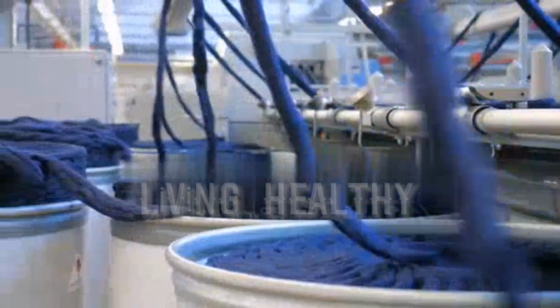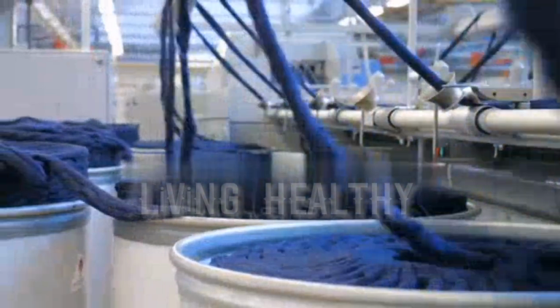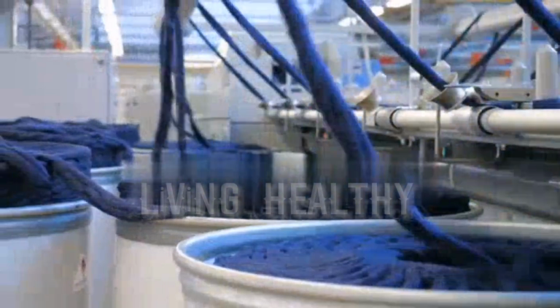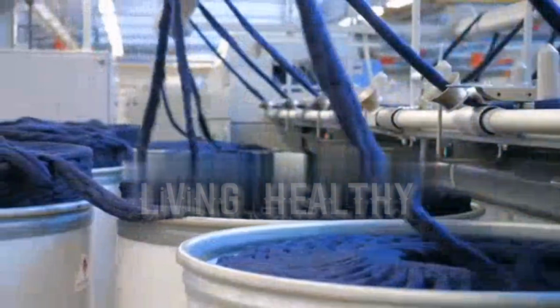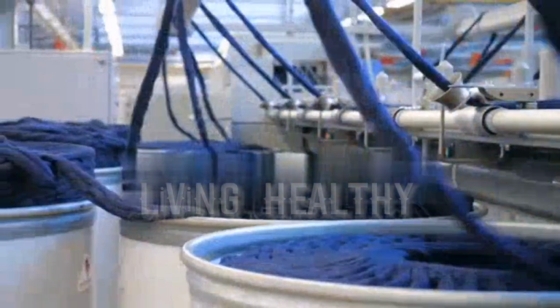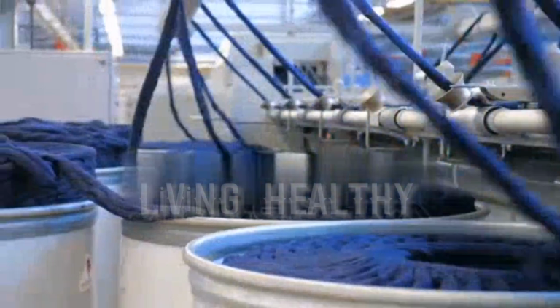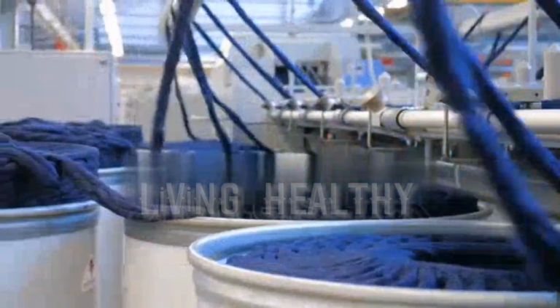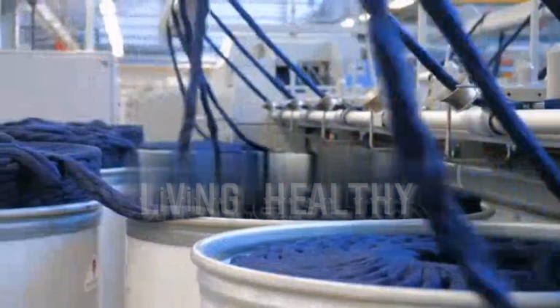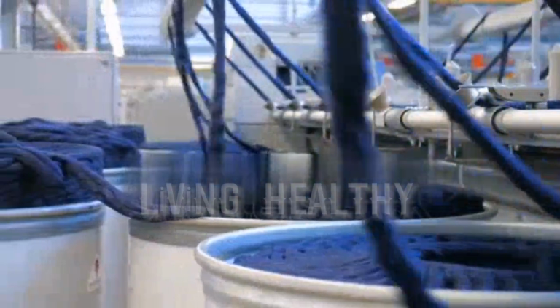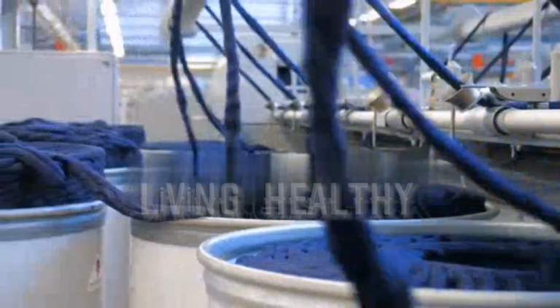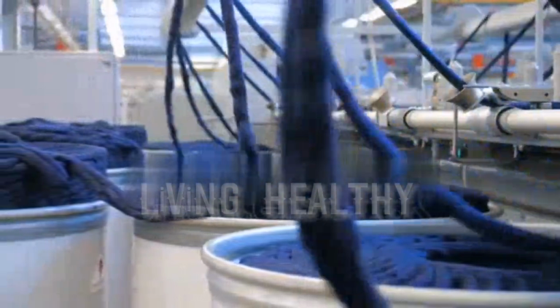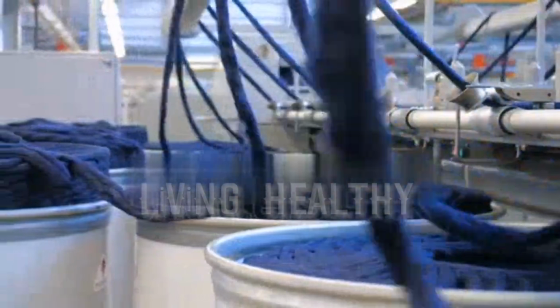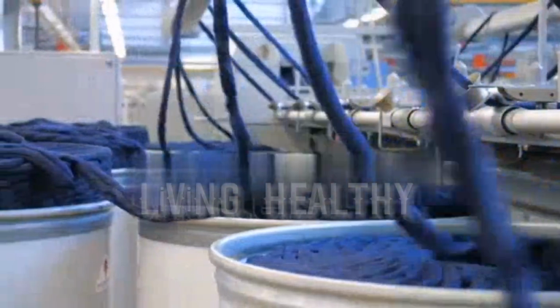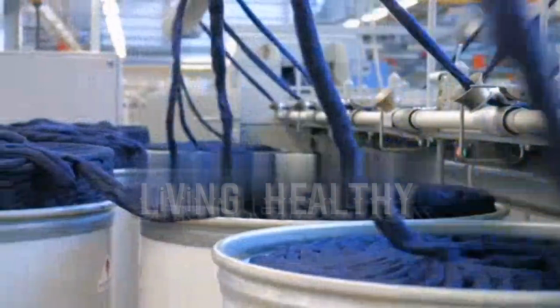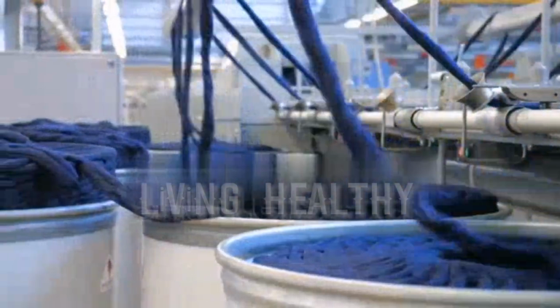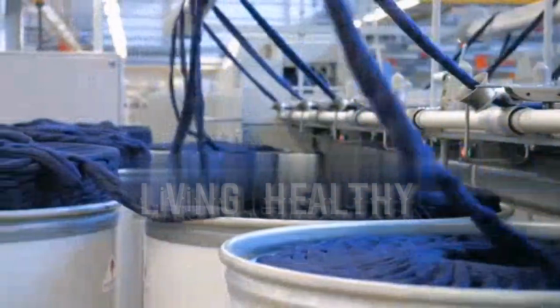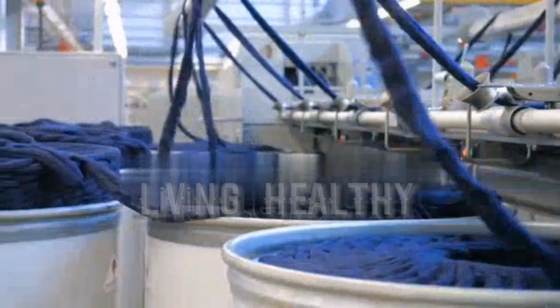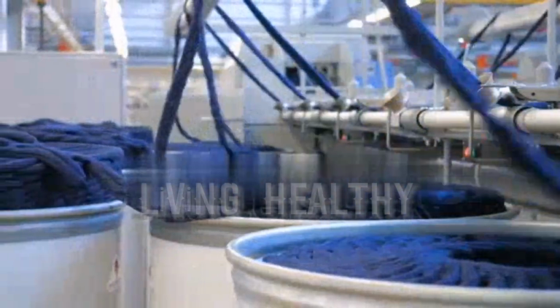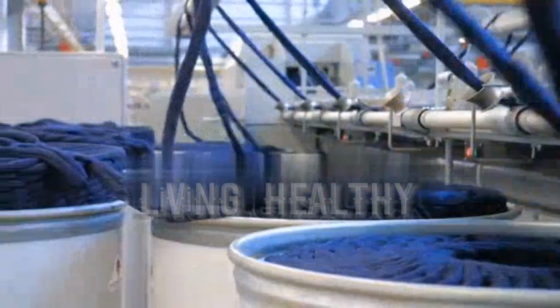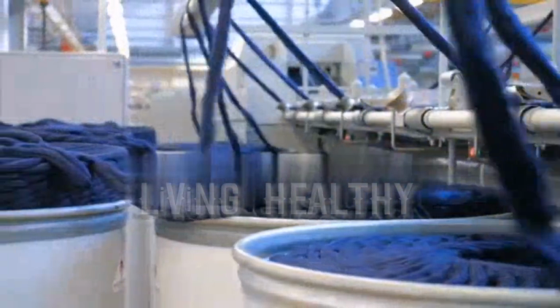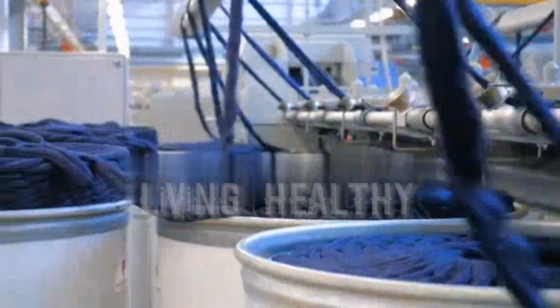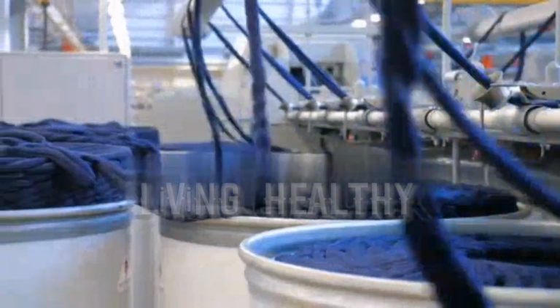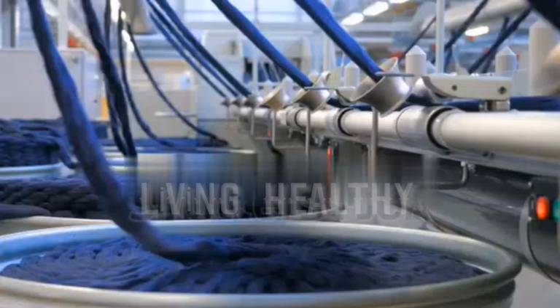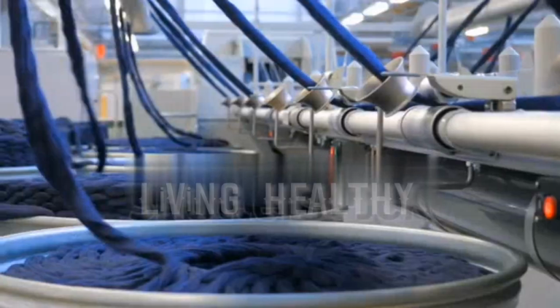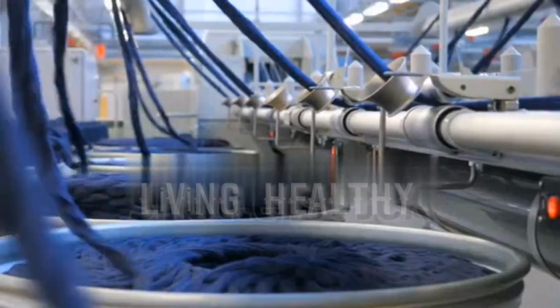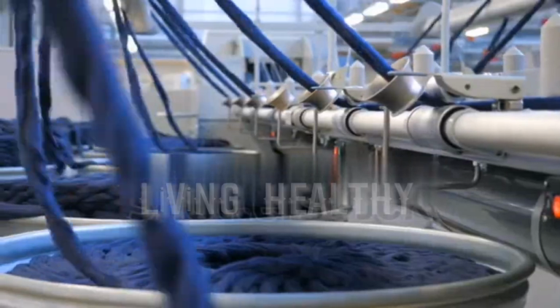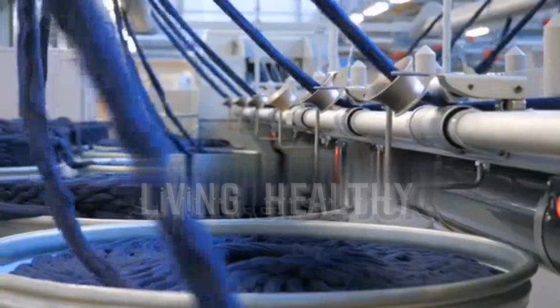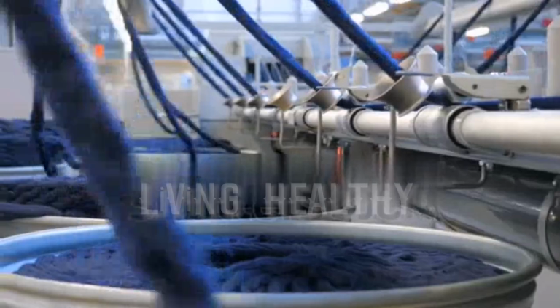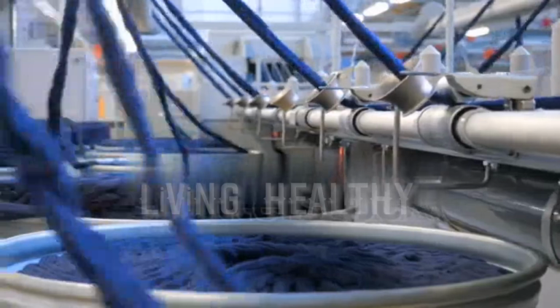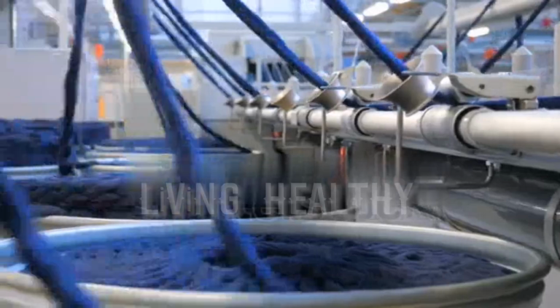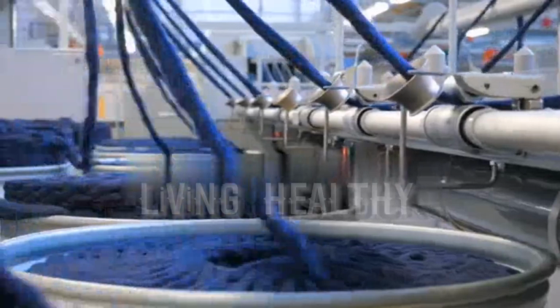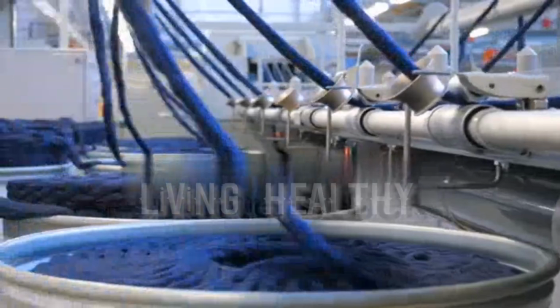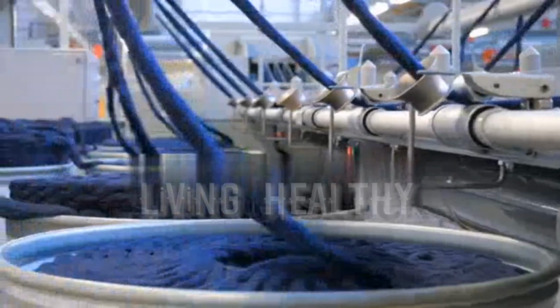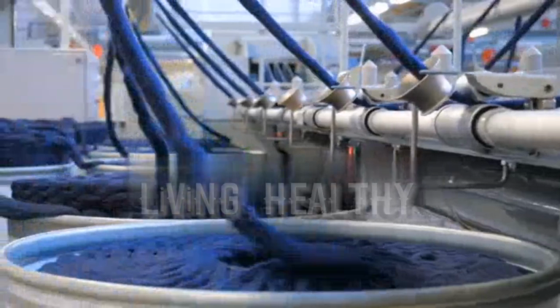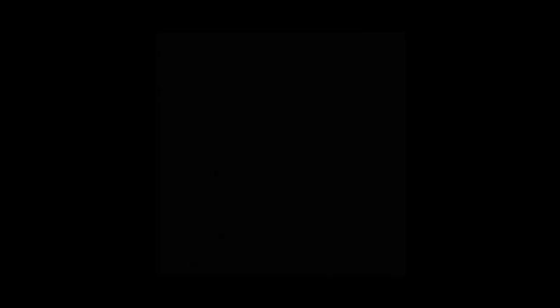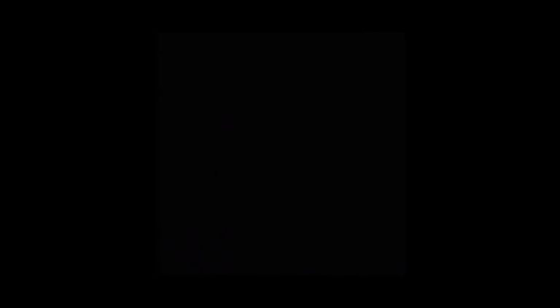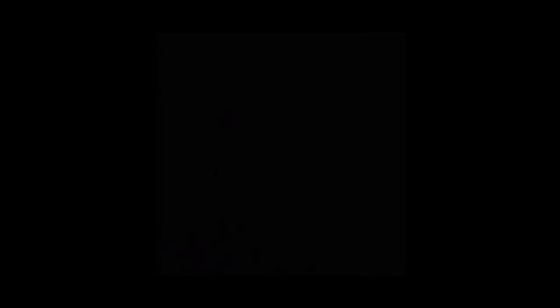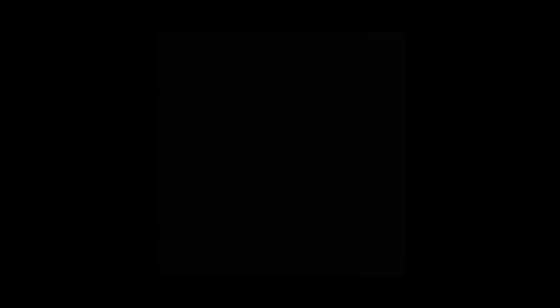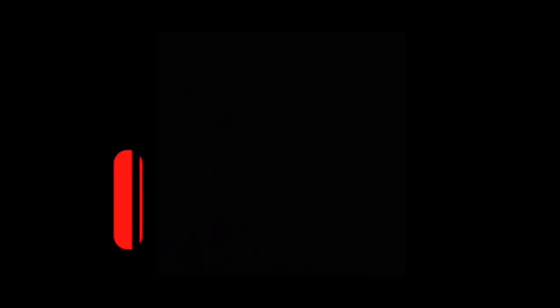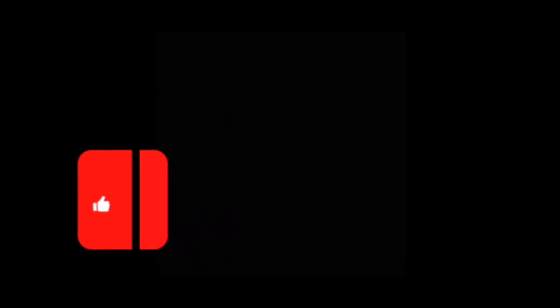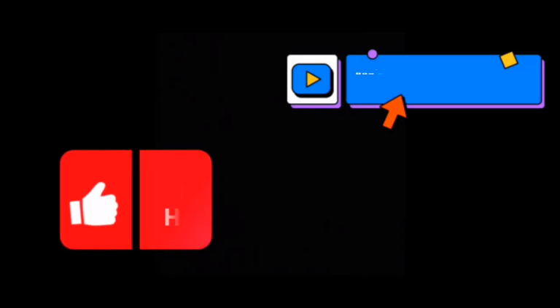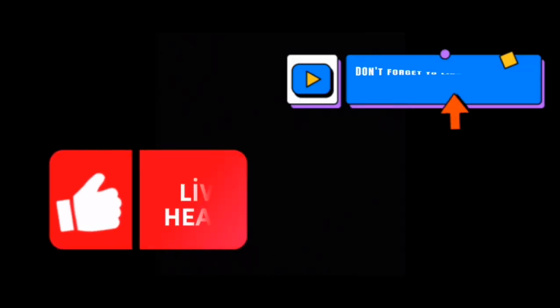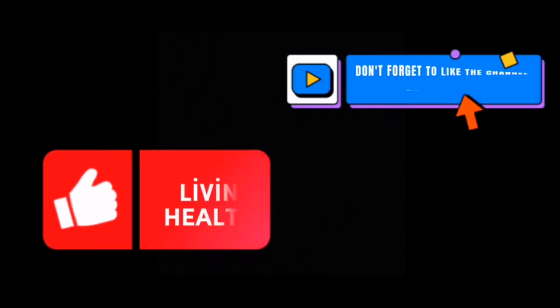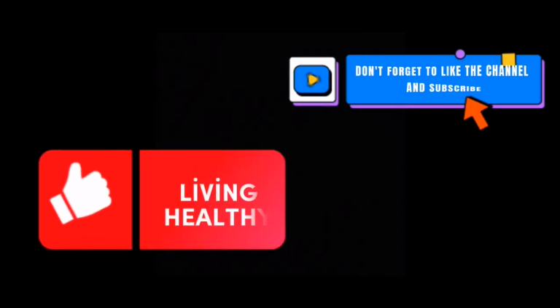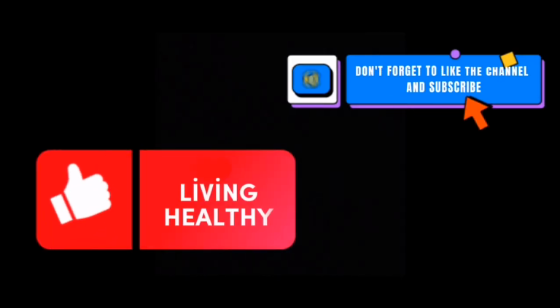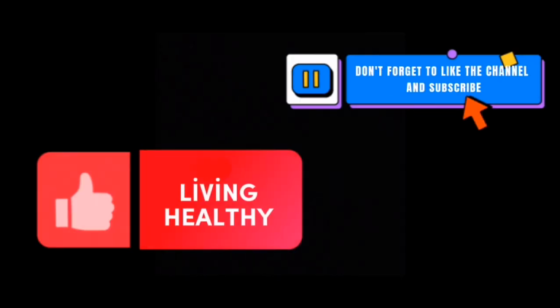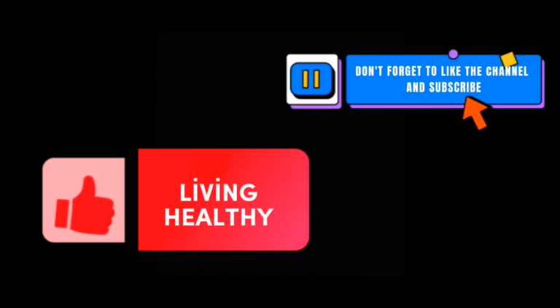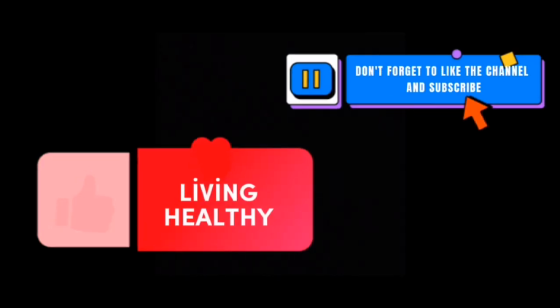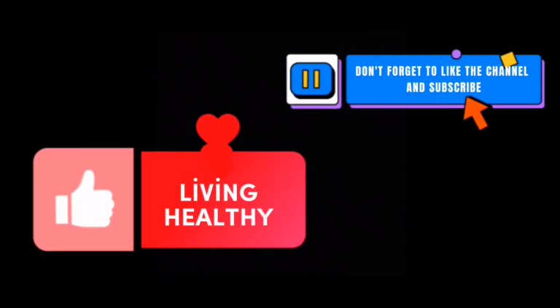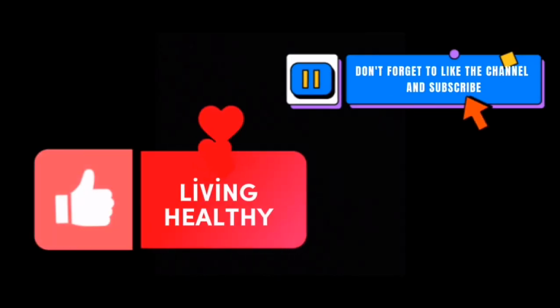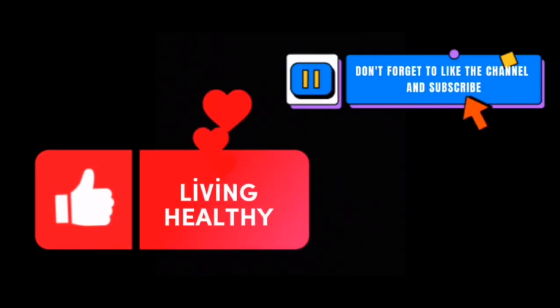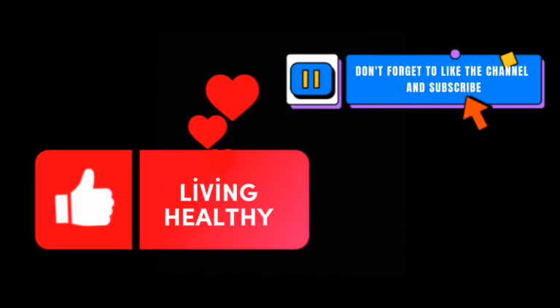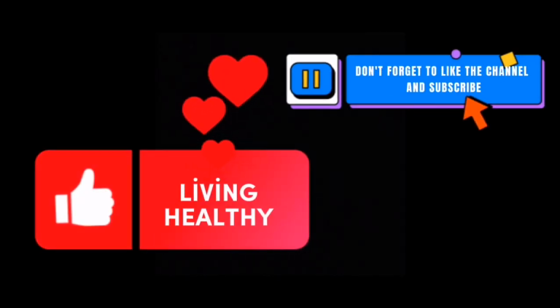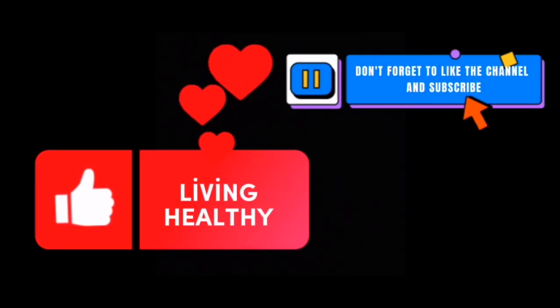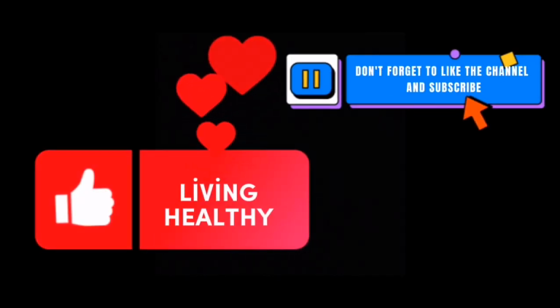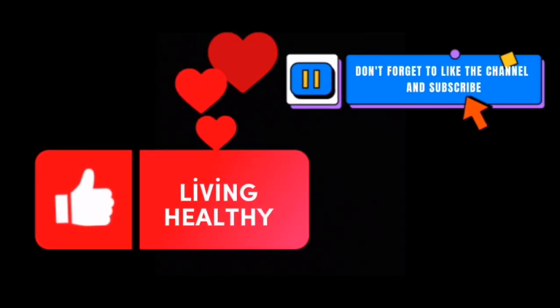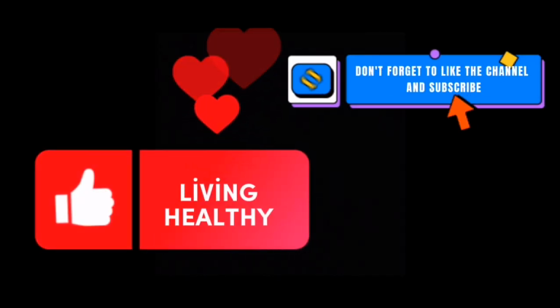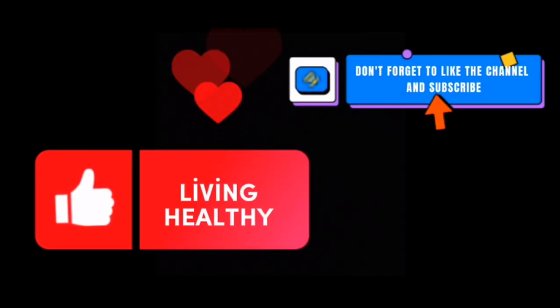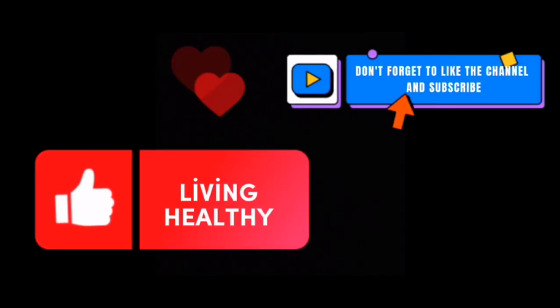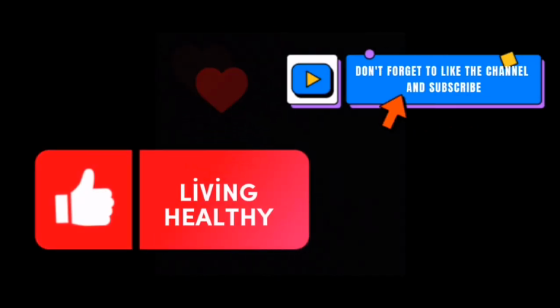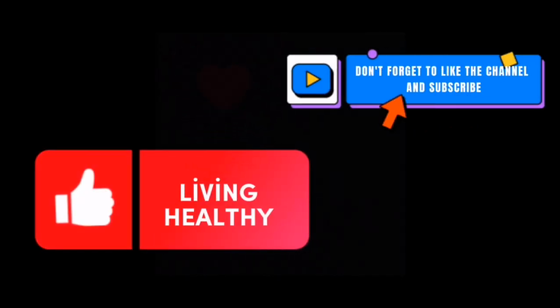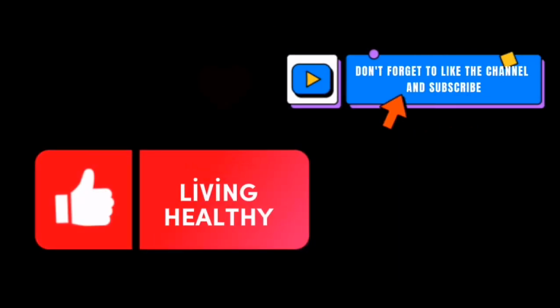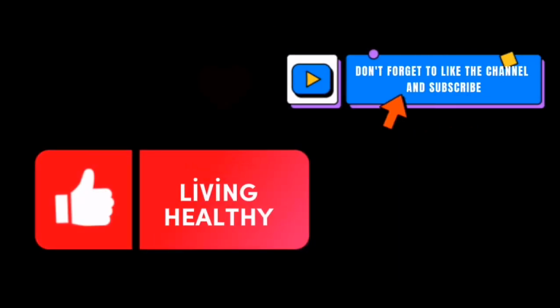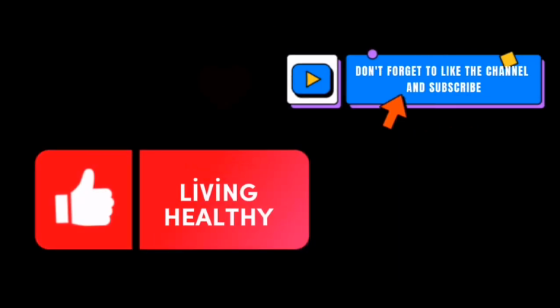We should pay attention to the use of wool for our health. Don't forget to like the channel and subscribe.